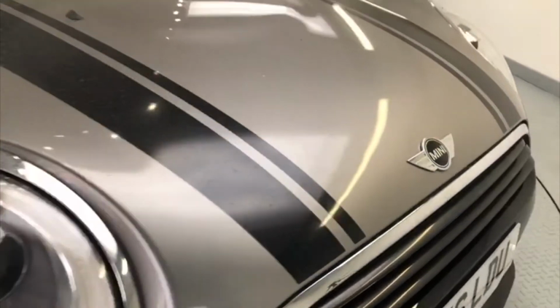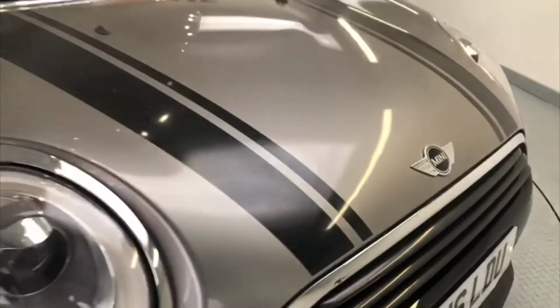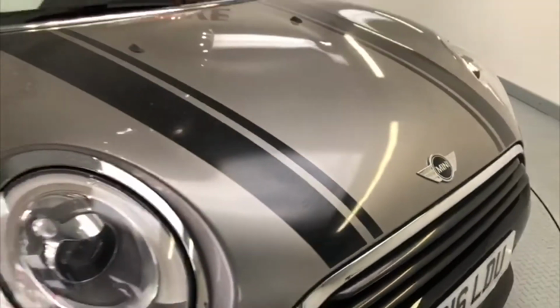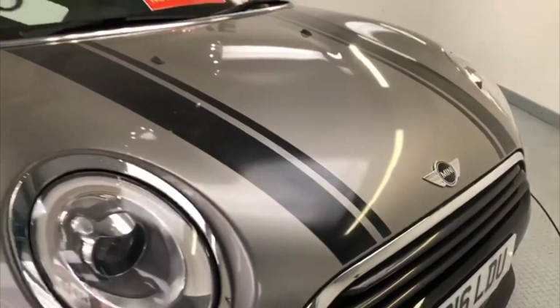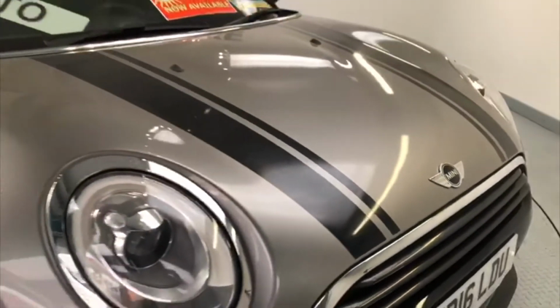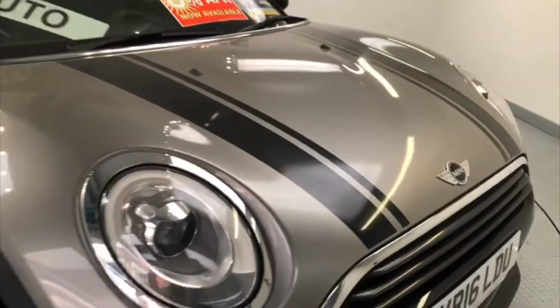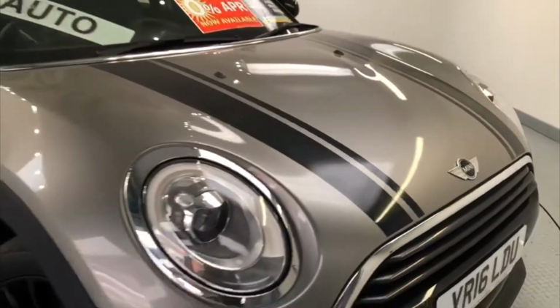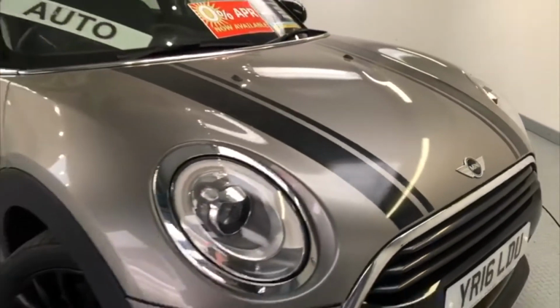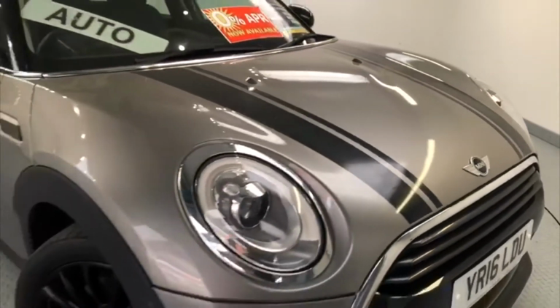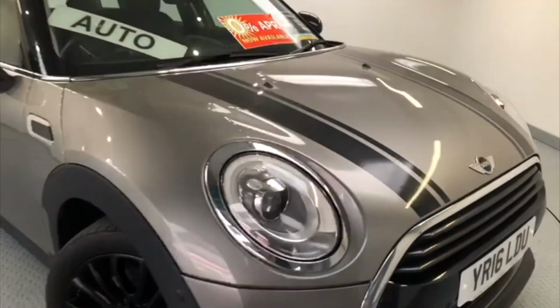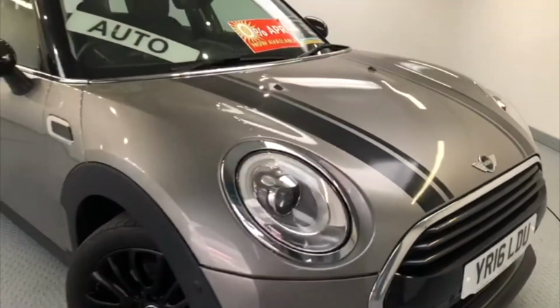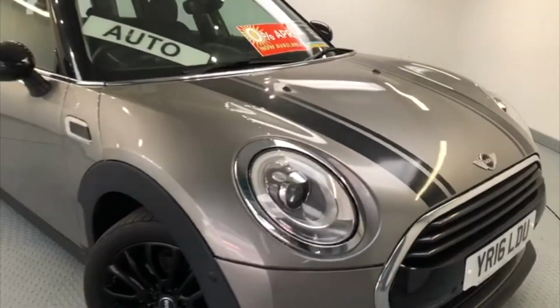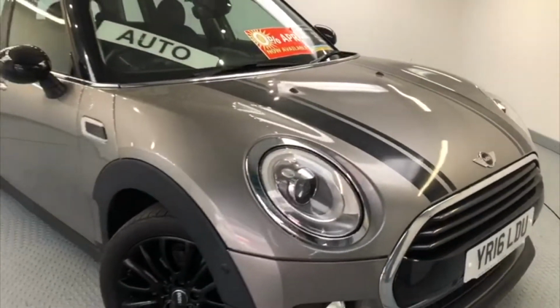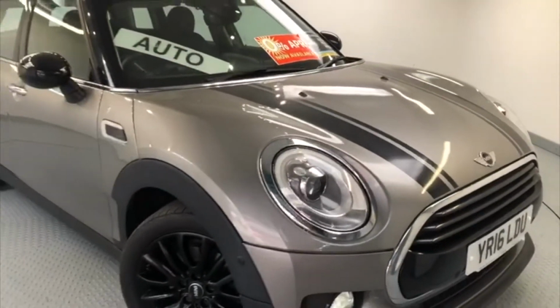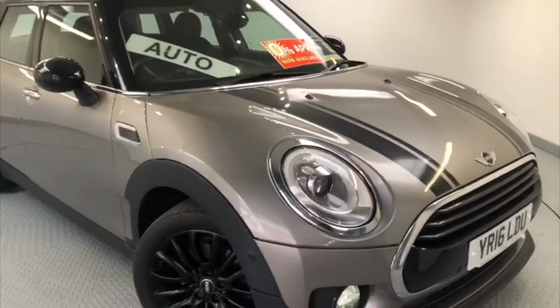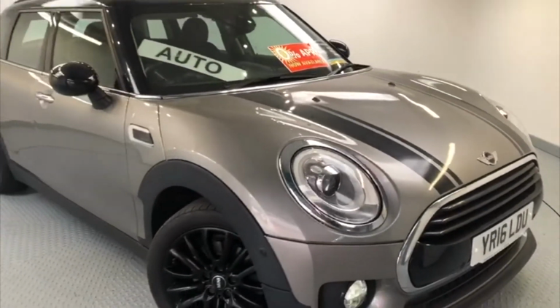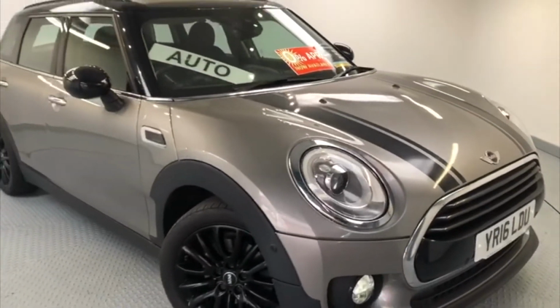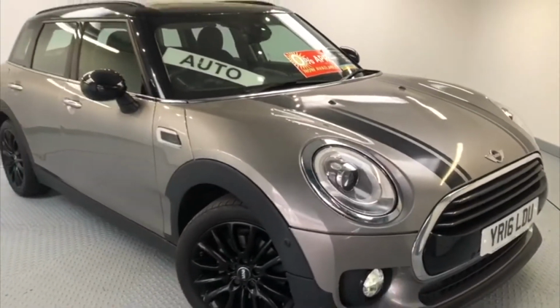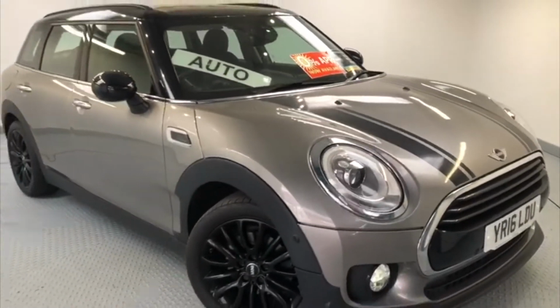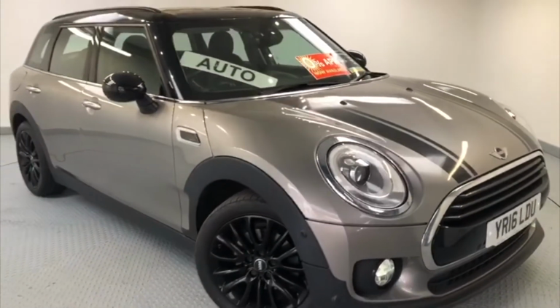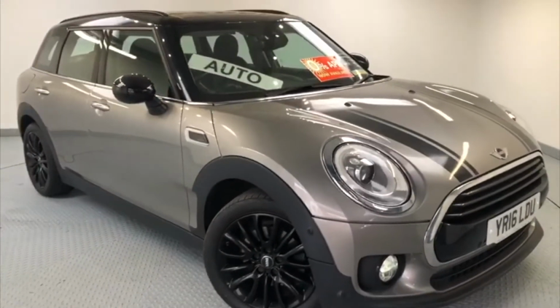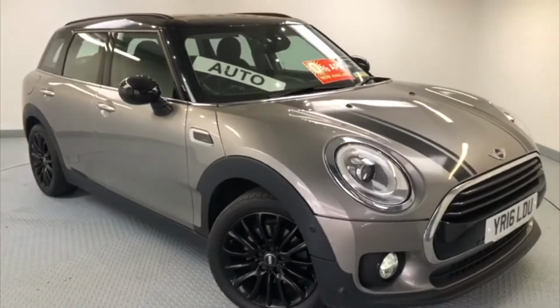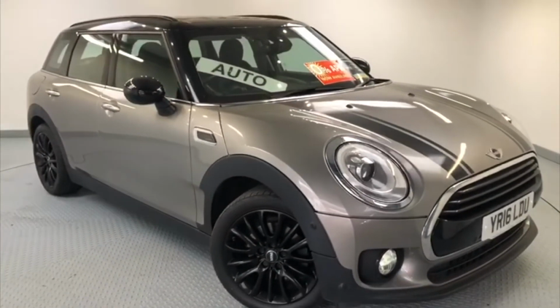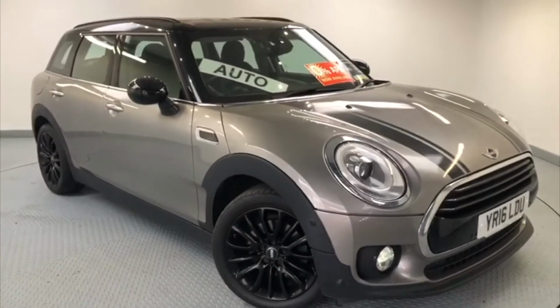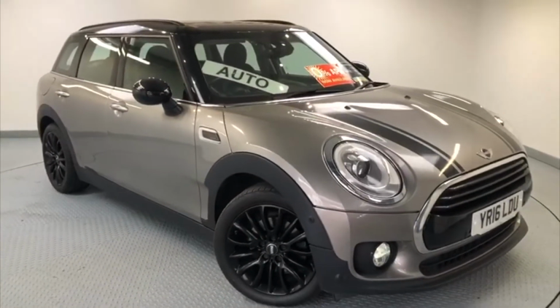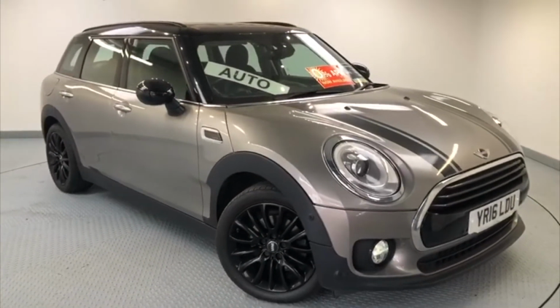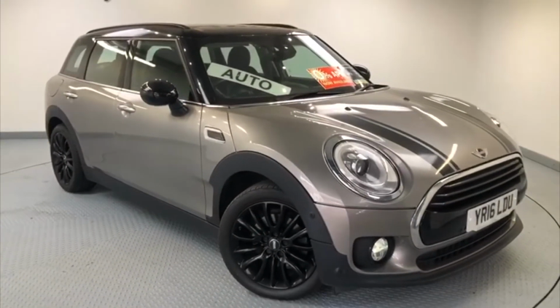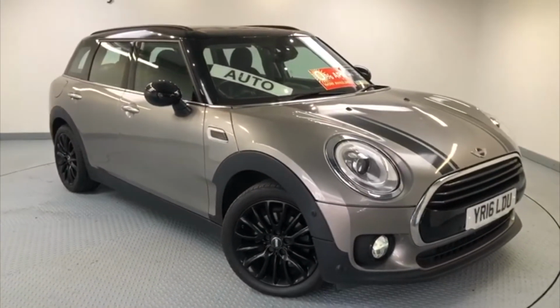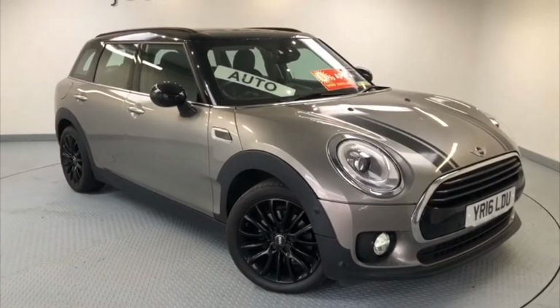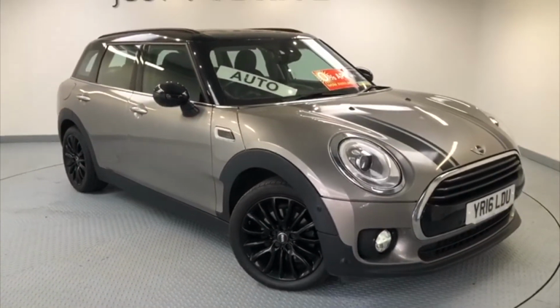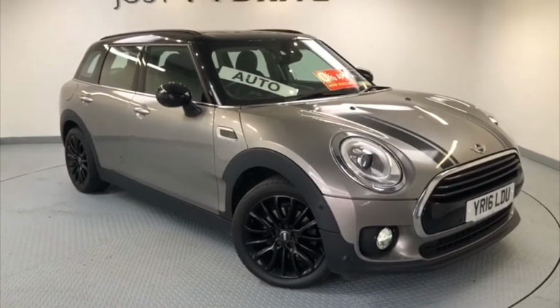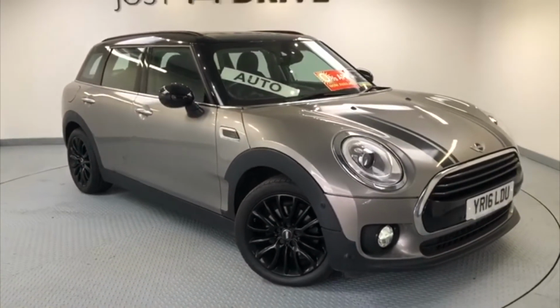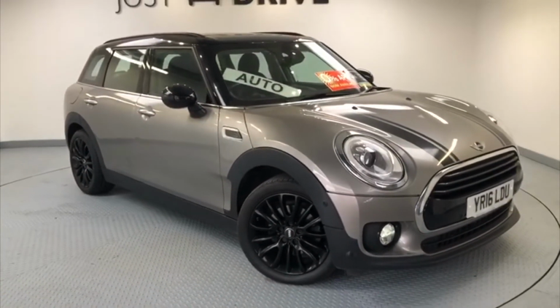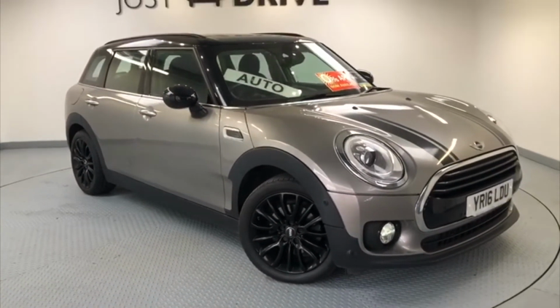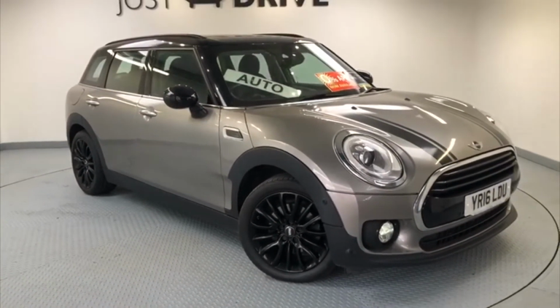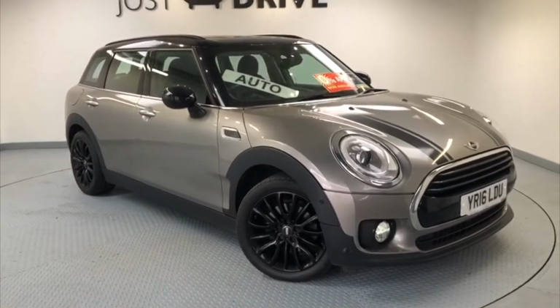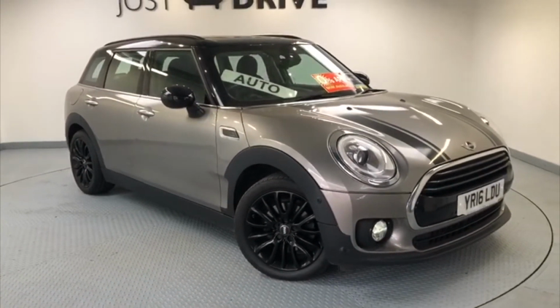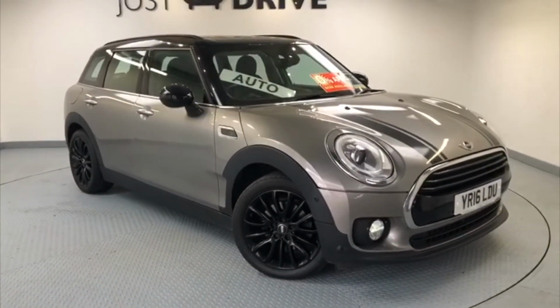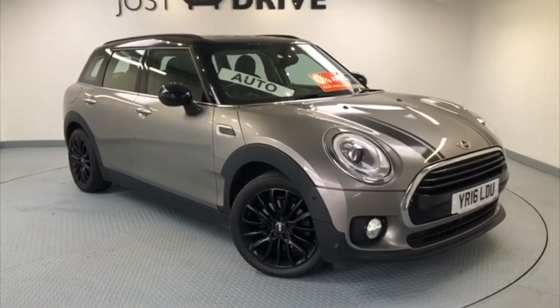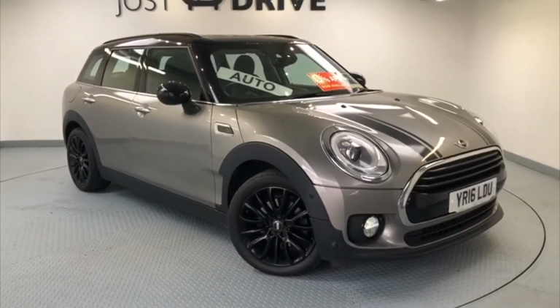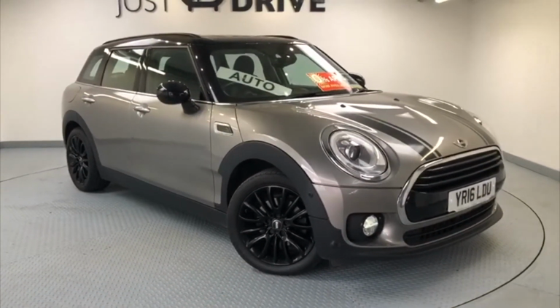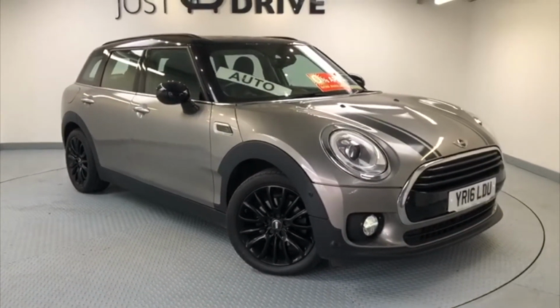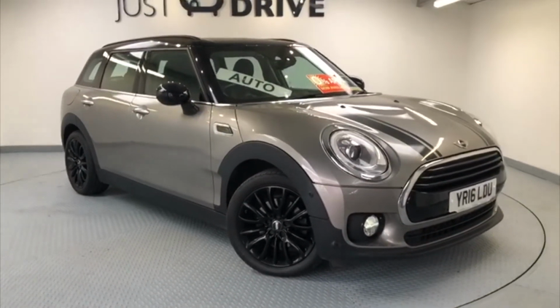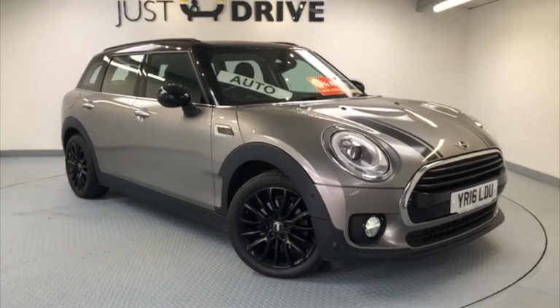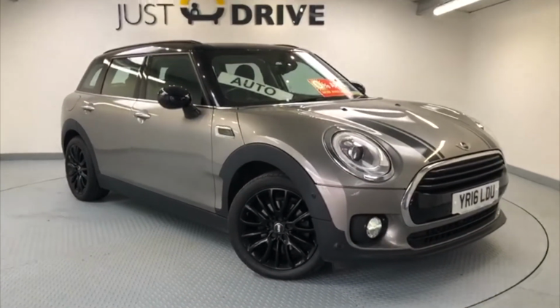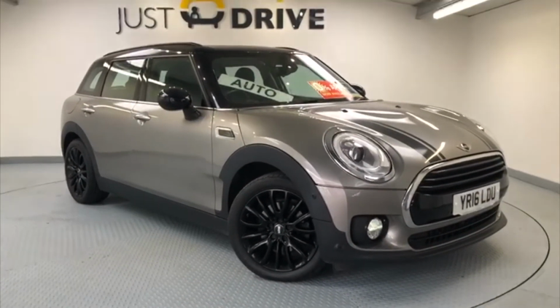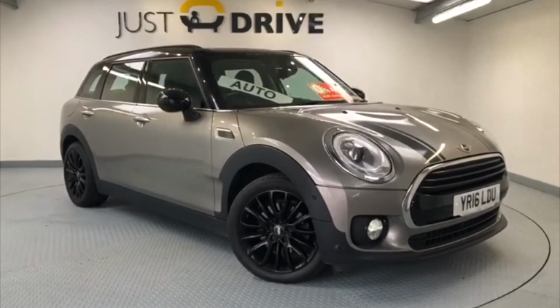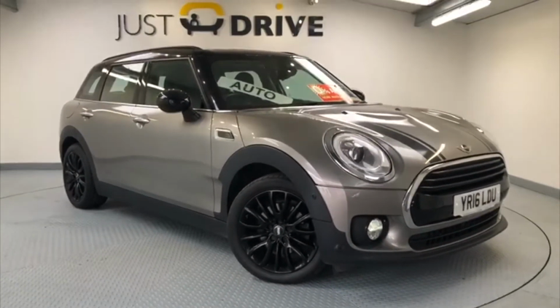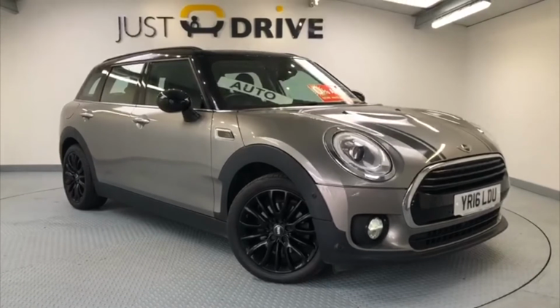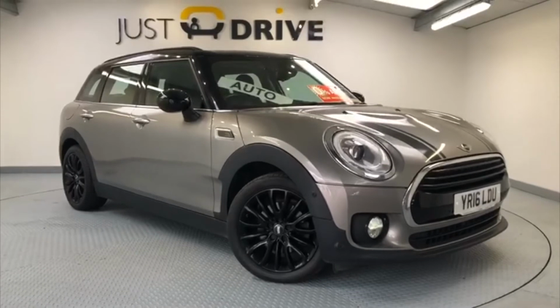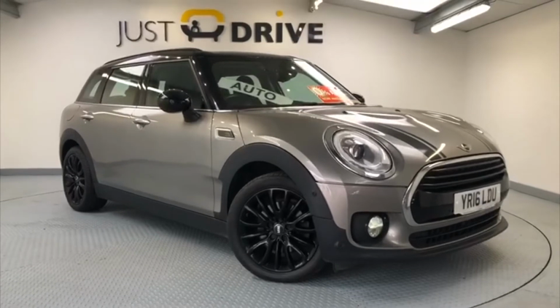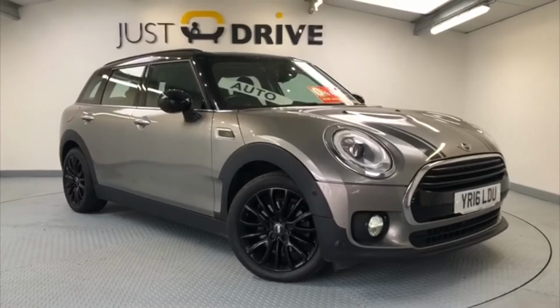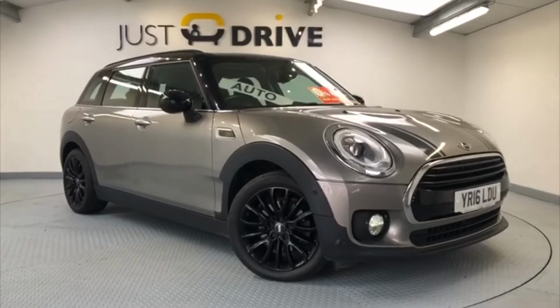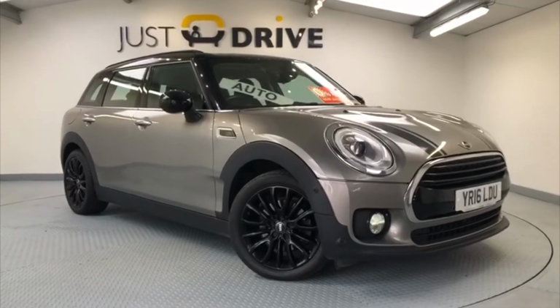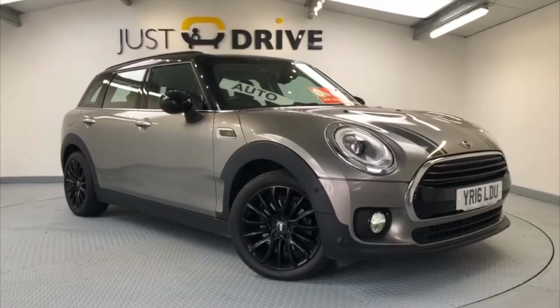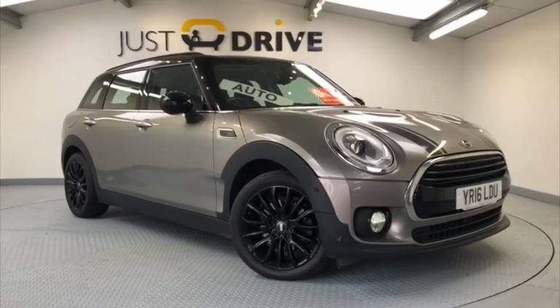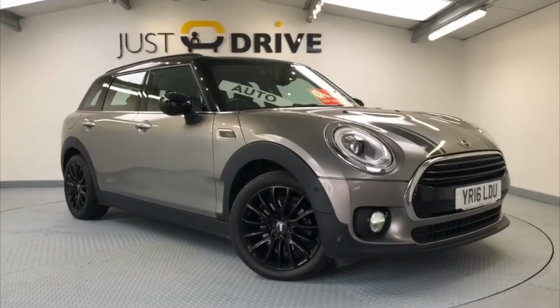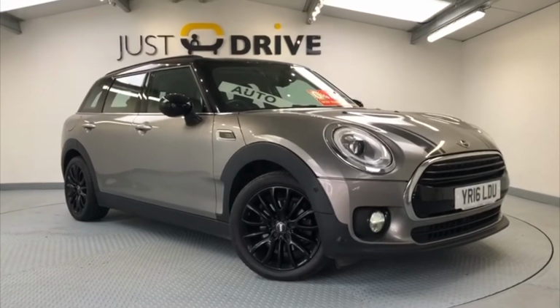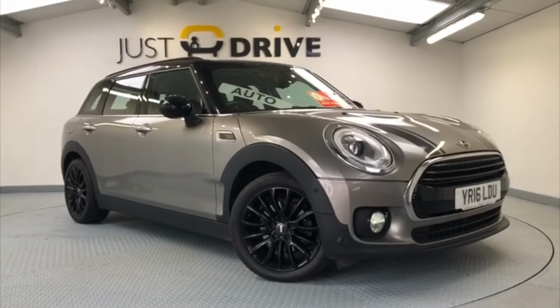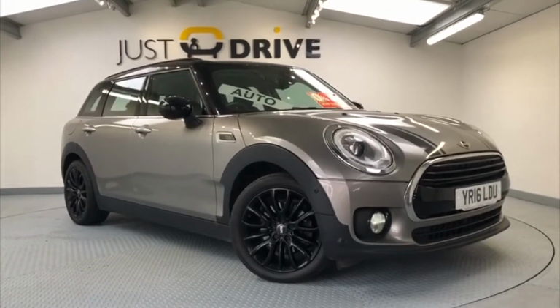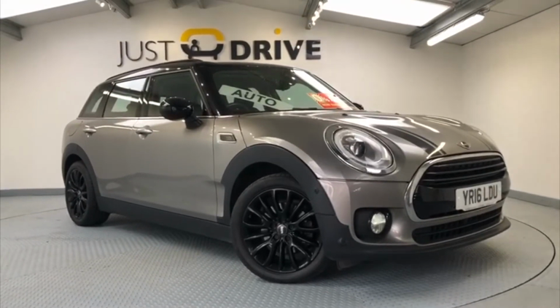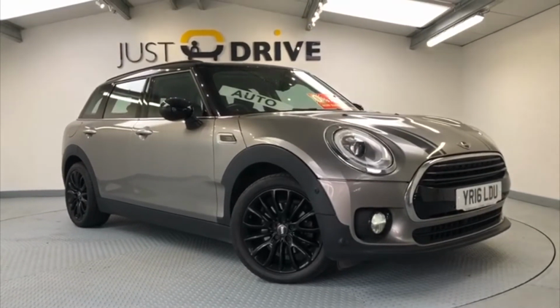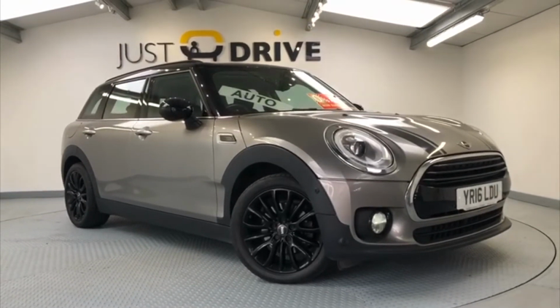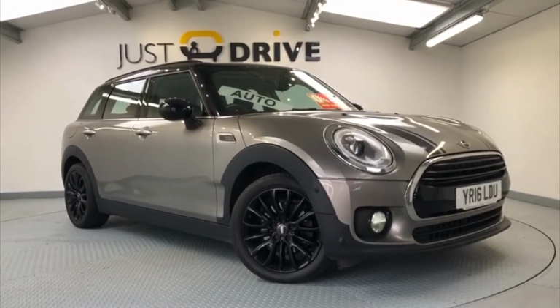So I hope you've enjoyed a quick look at this fantastic automatic Mini Clubman. The car is in stock and available, so if you'd like to arrange a viewing please get in touch with us.